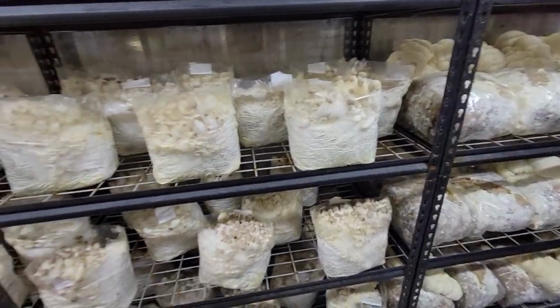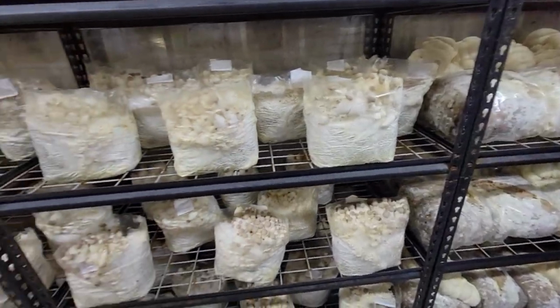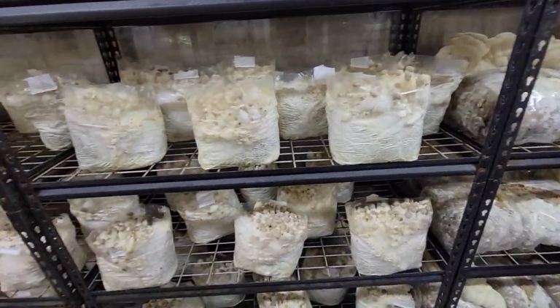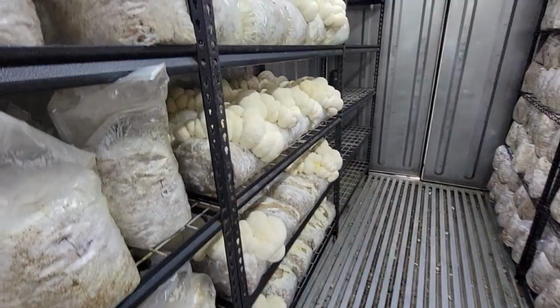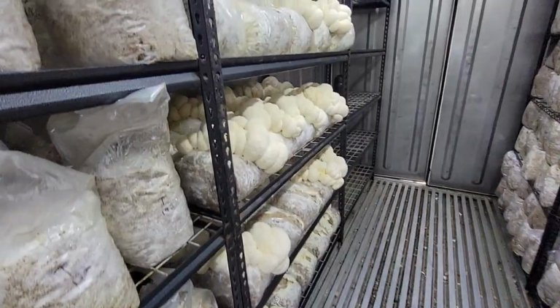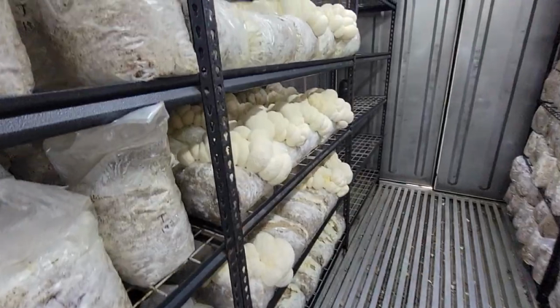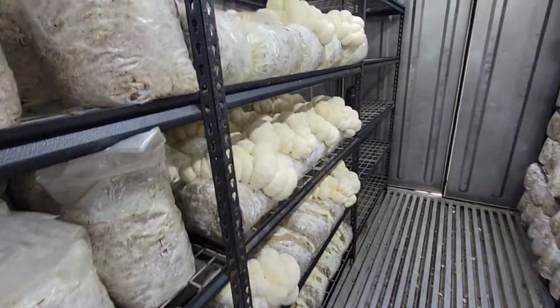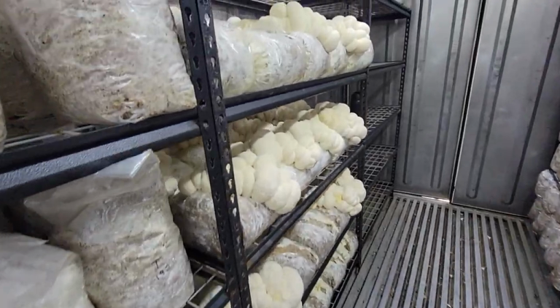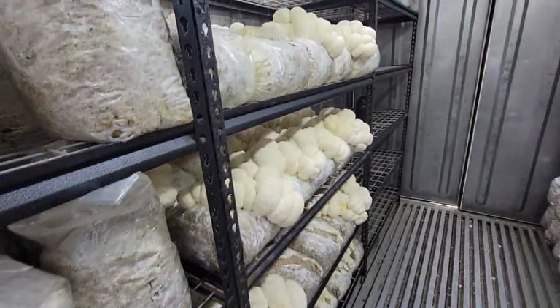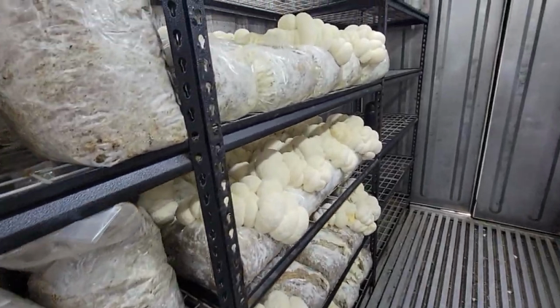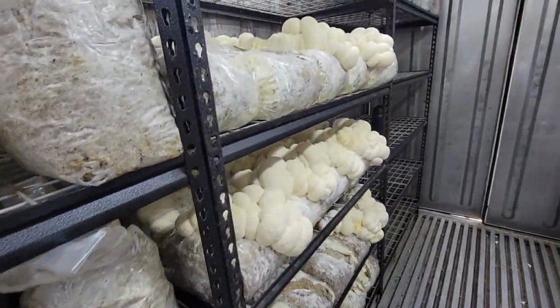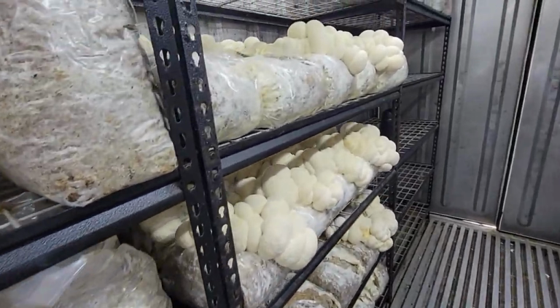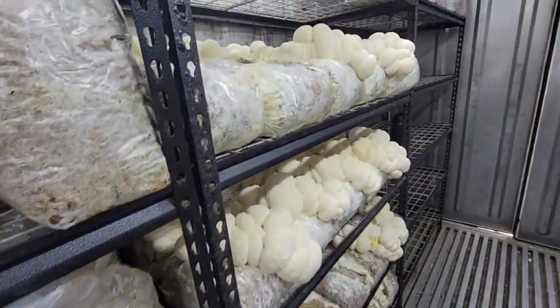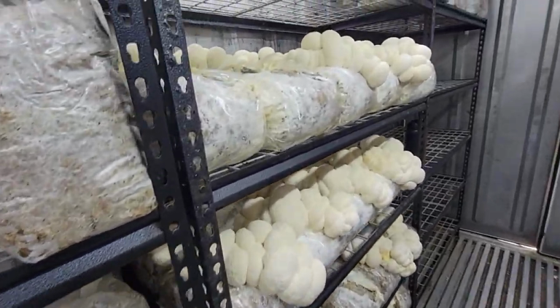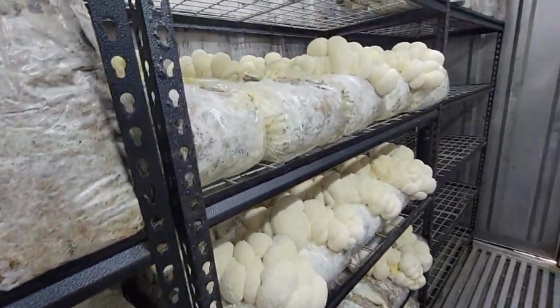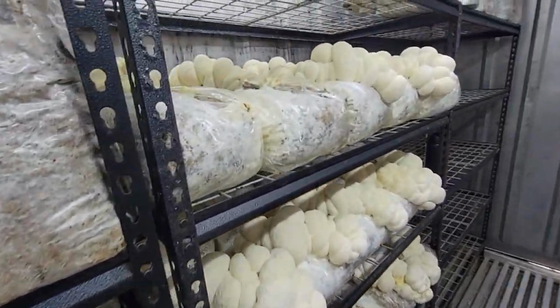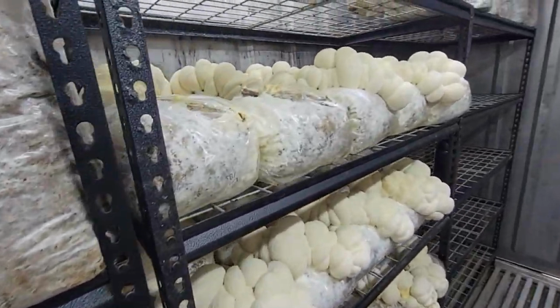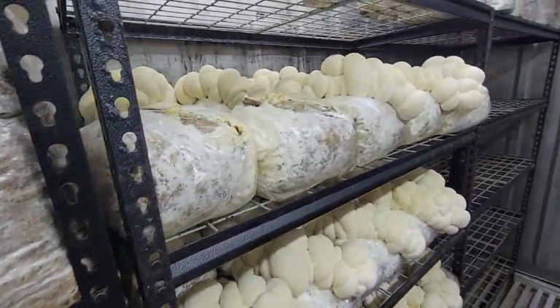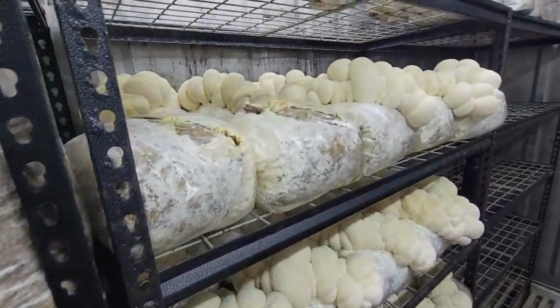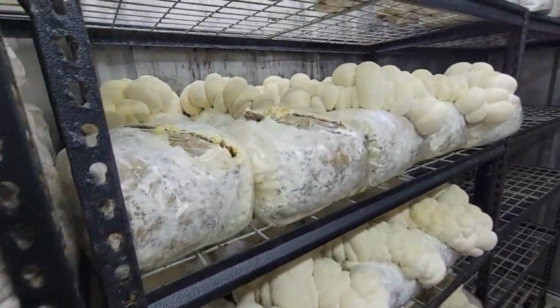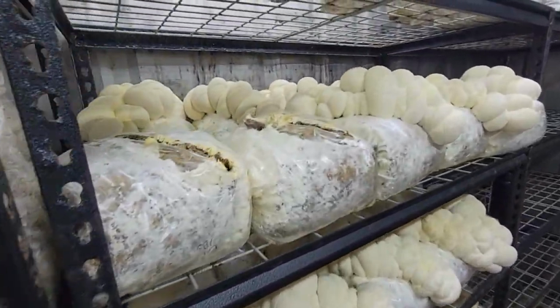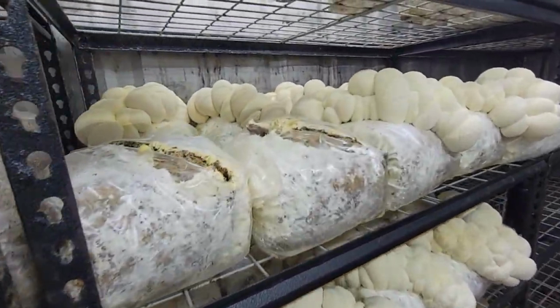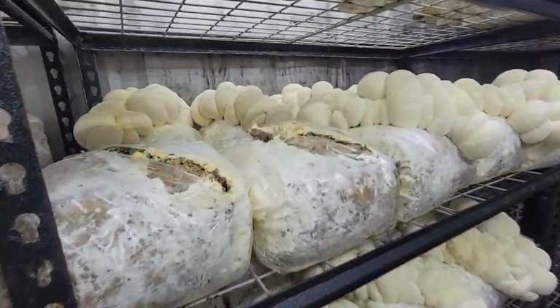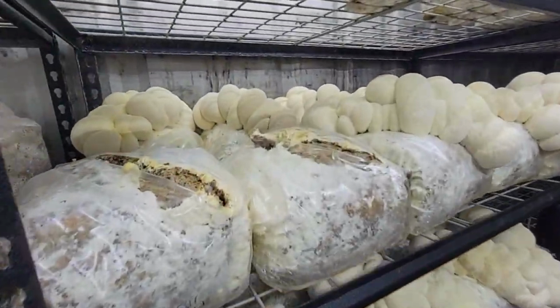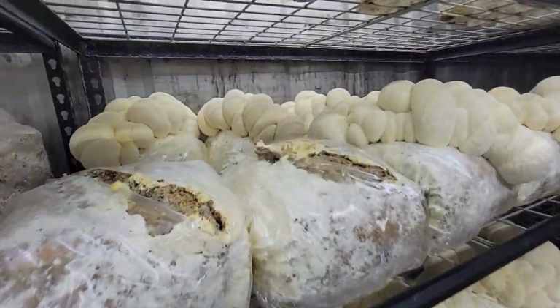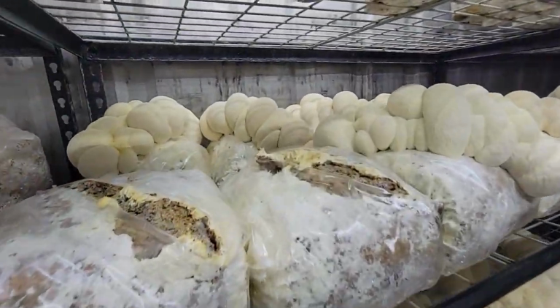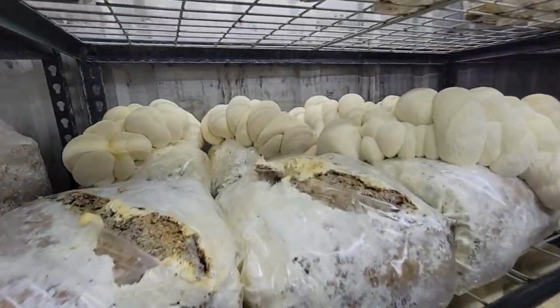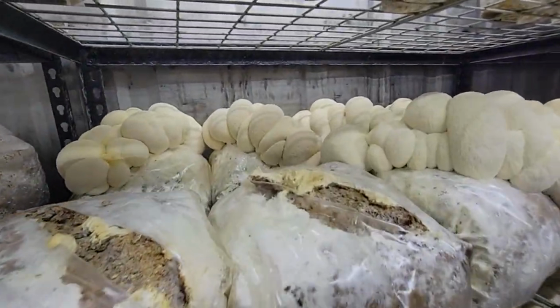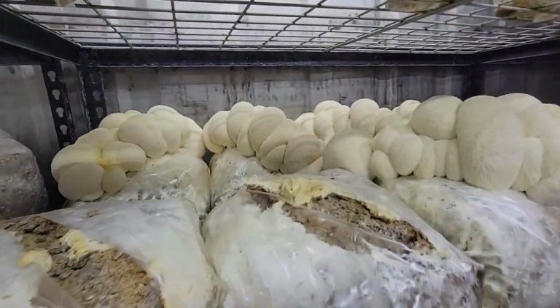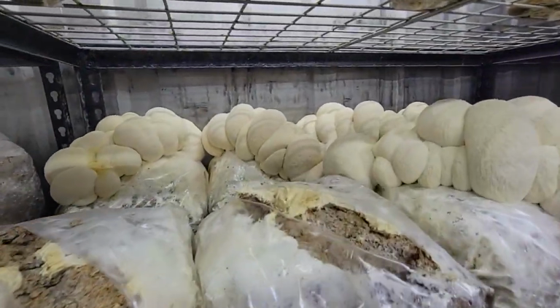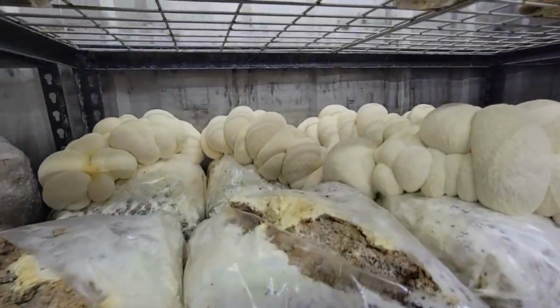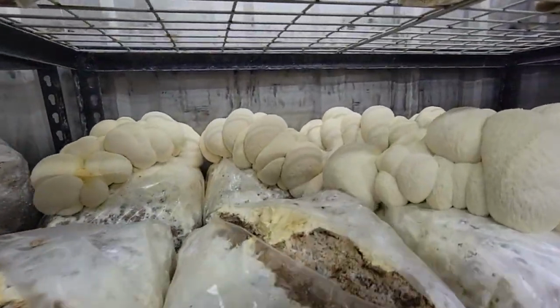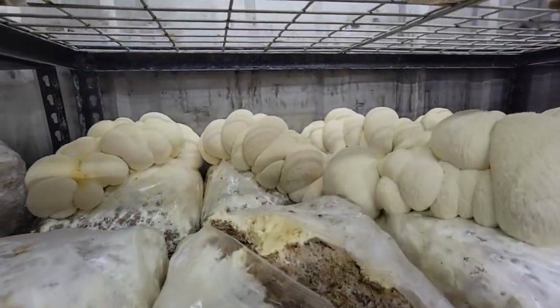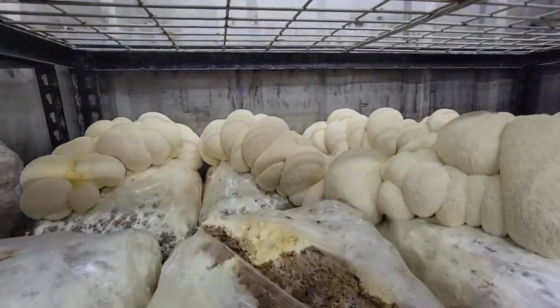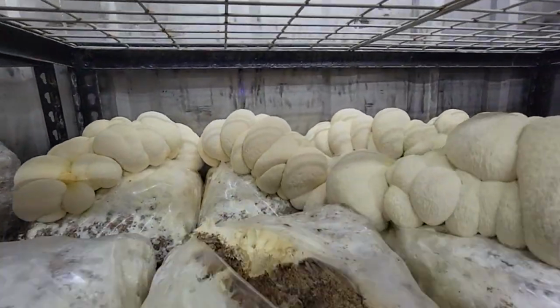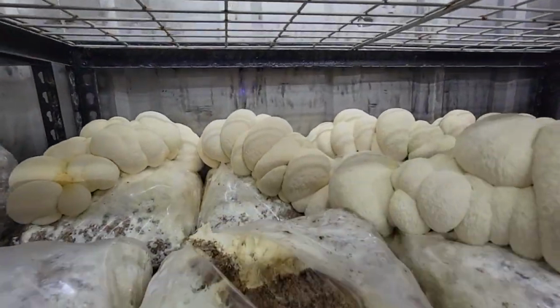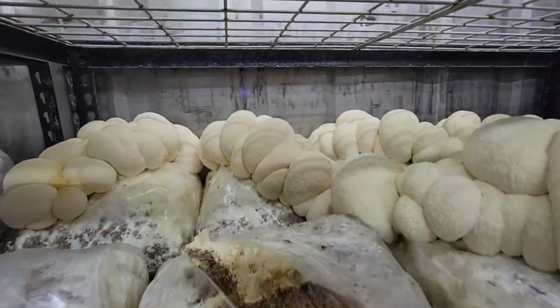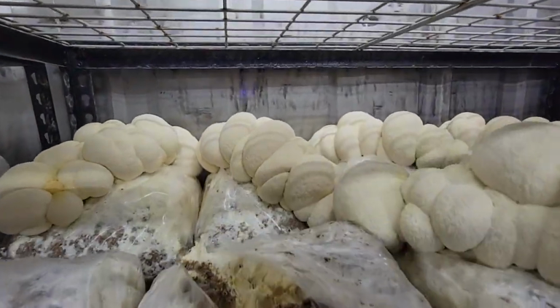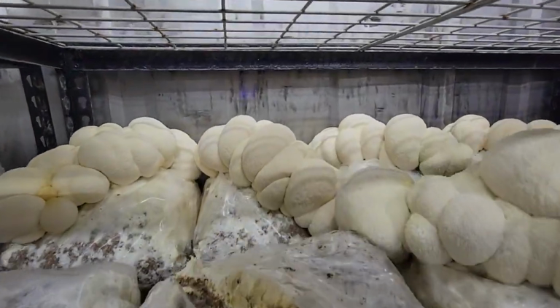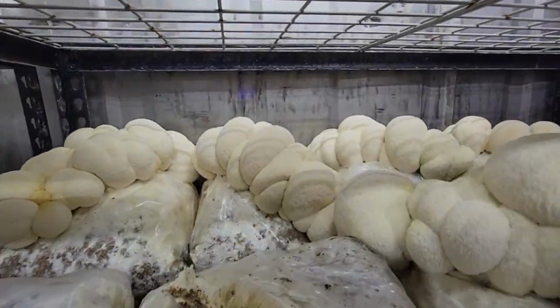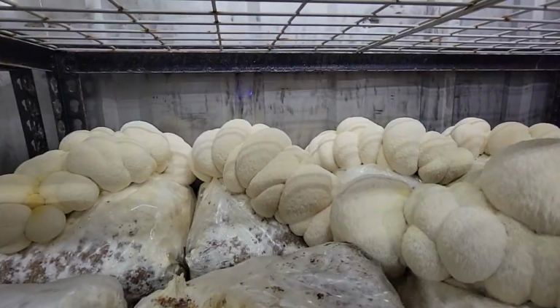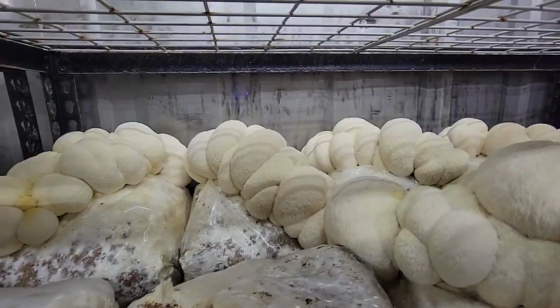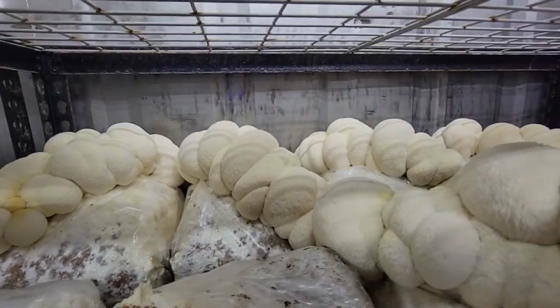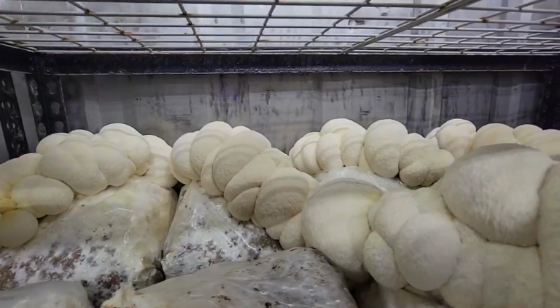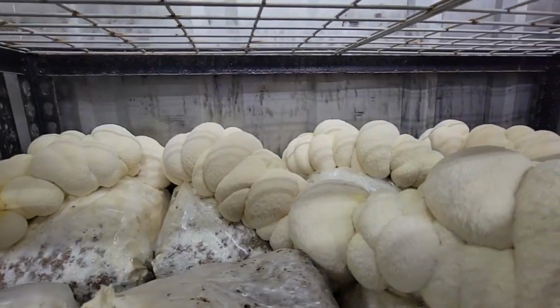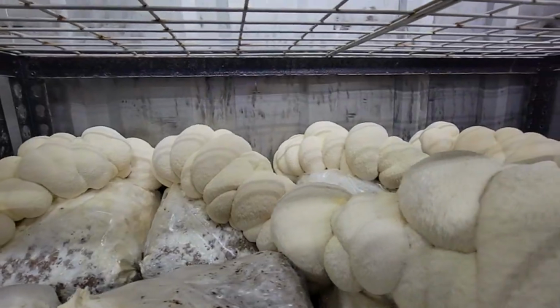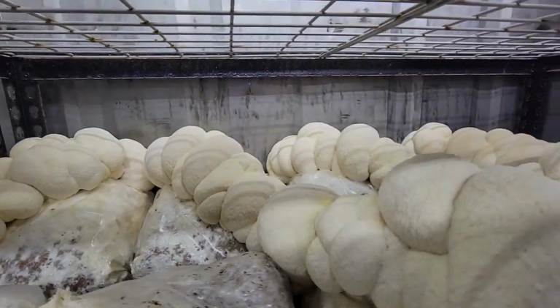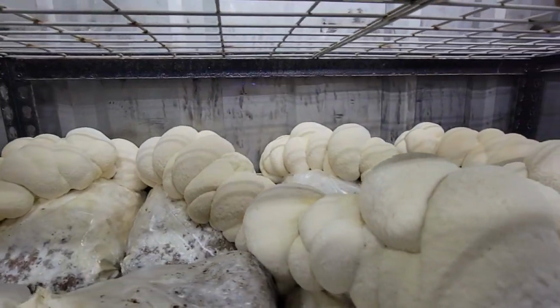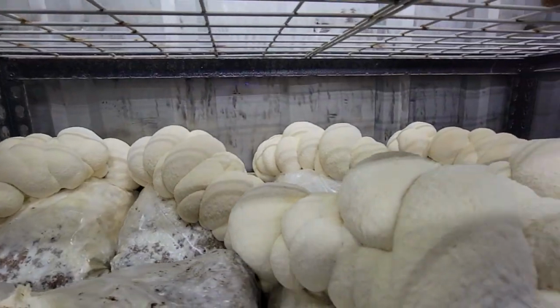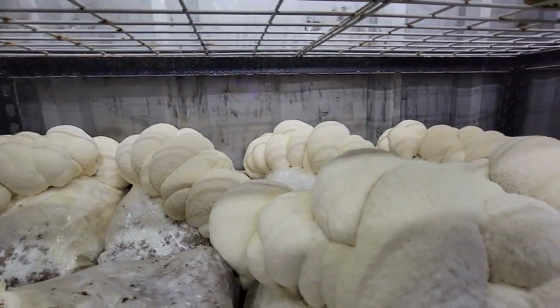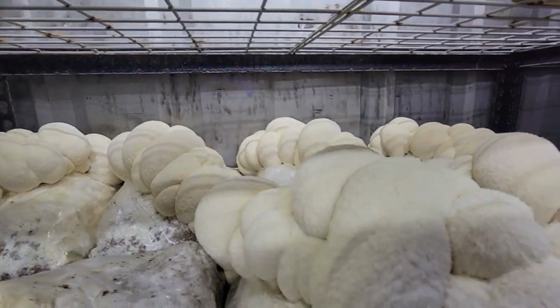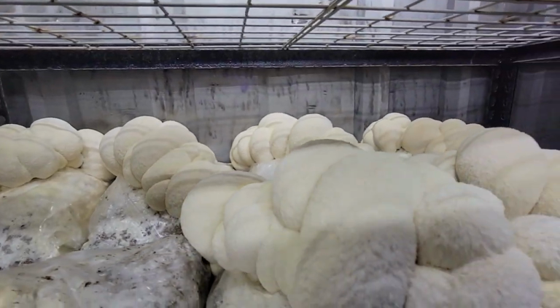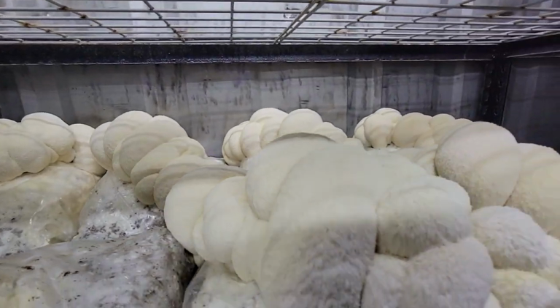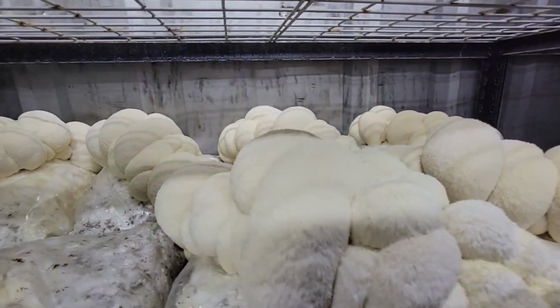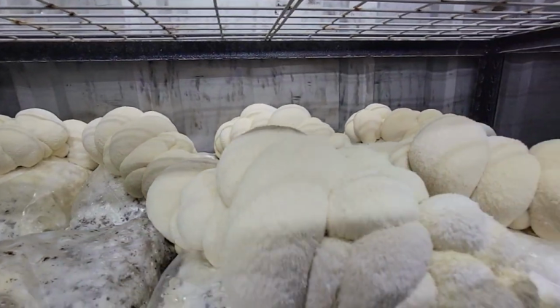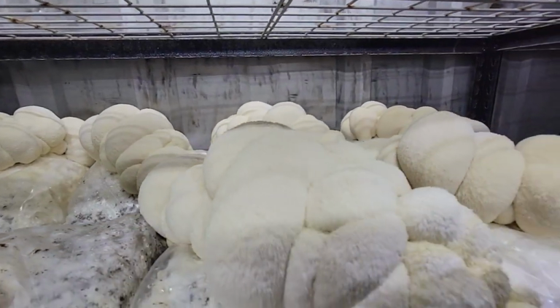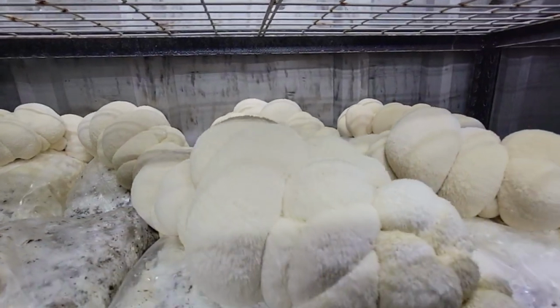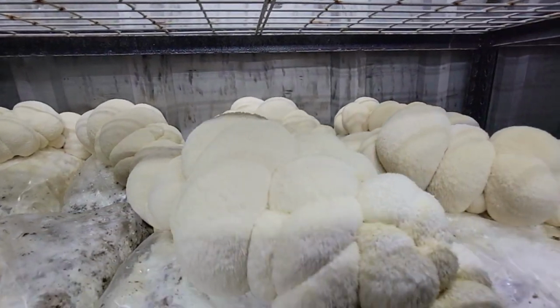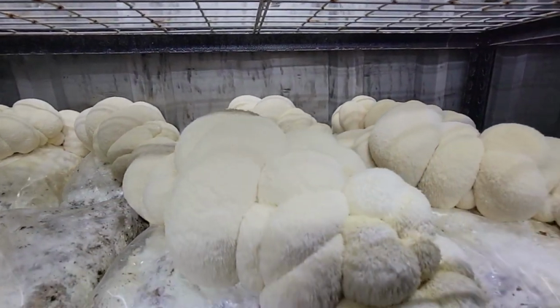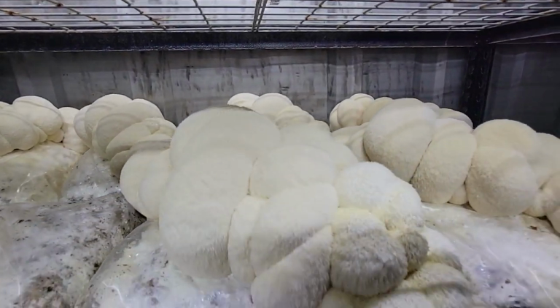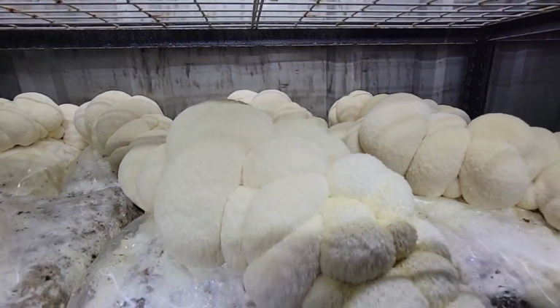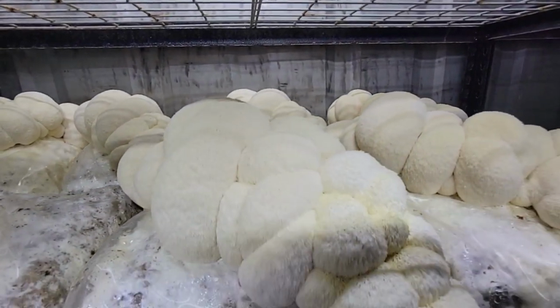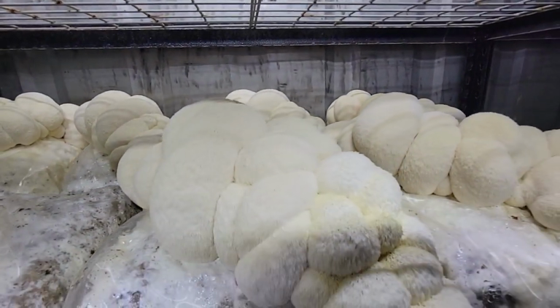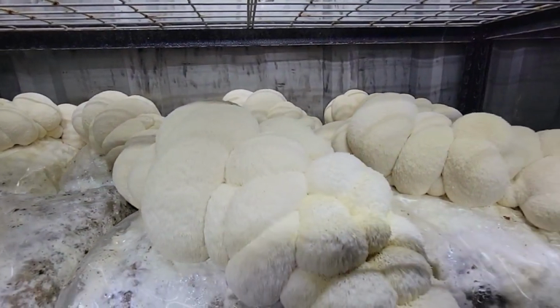And over to lion's mane — one of my all-time favorites. They're doing so well in here. That ultrasonic fogger is really working.